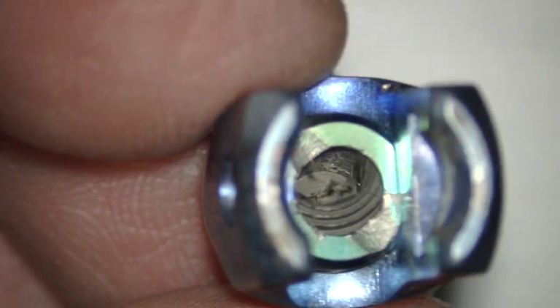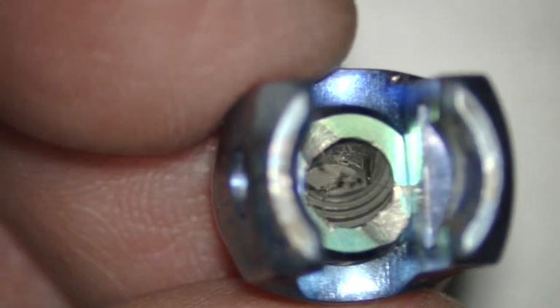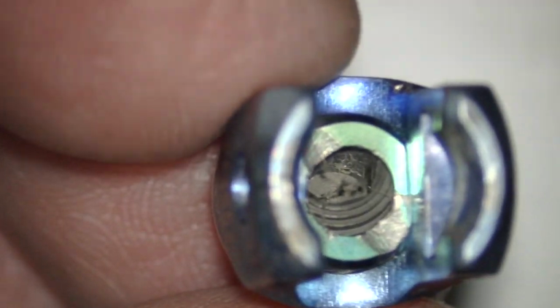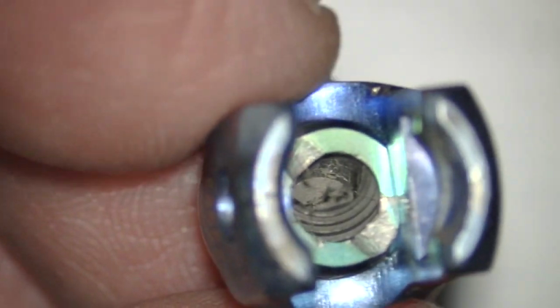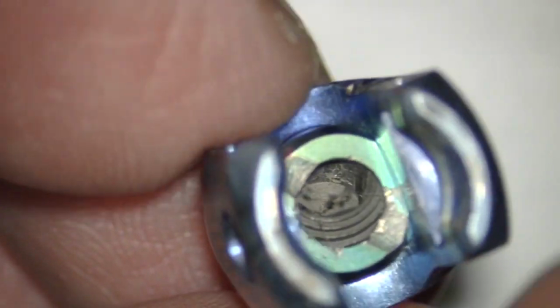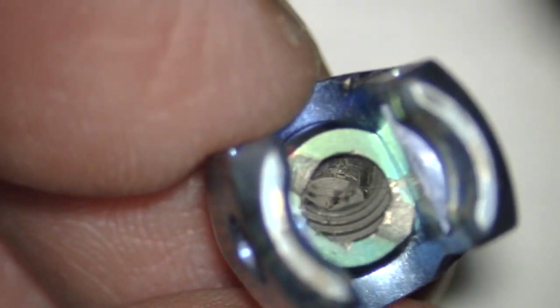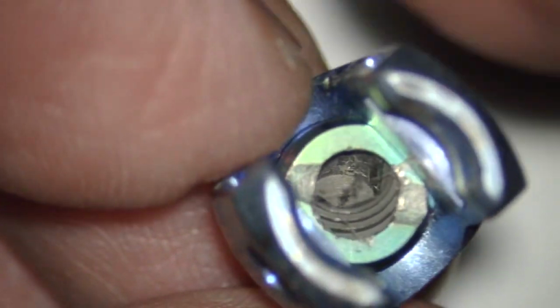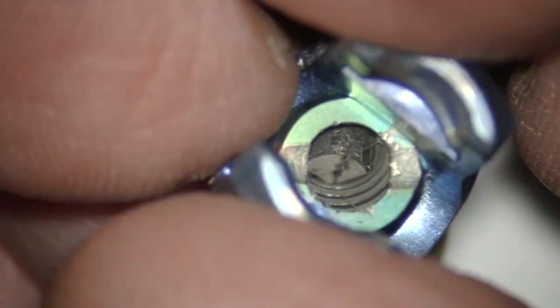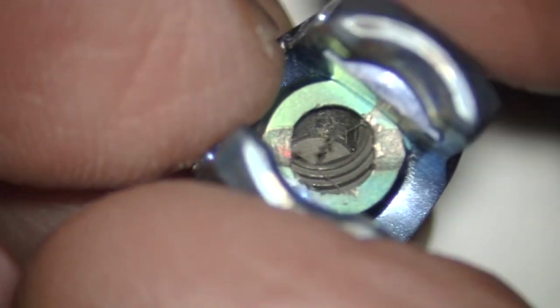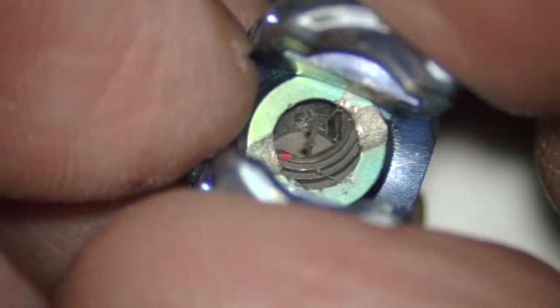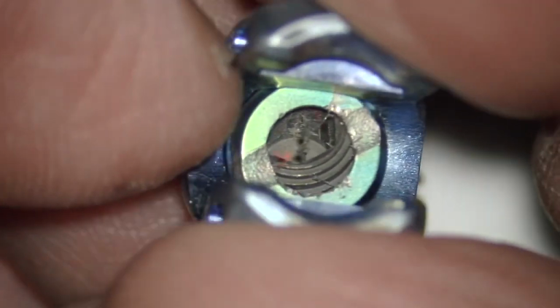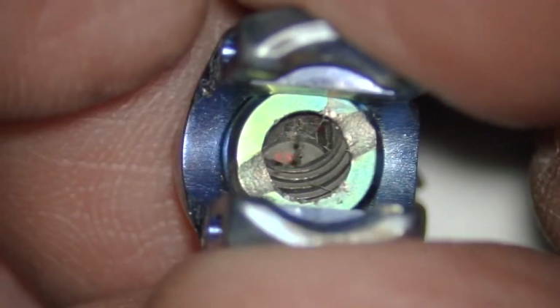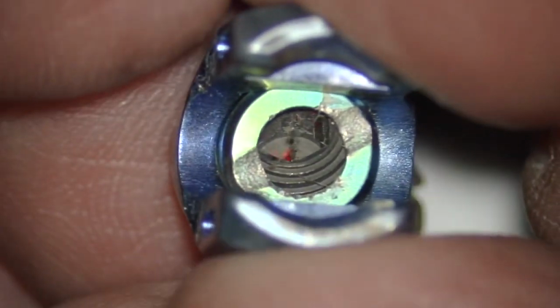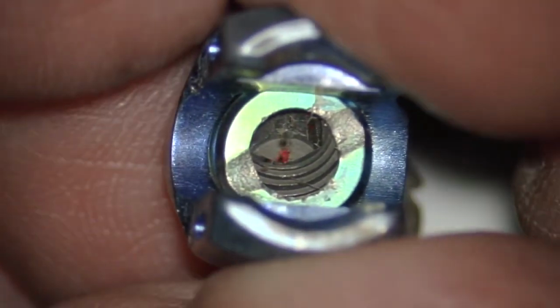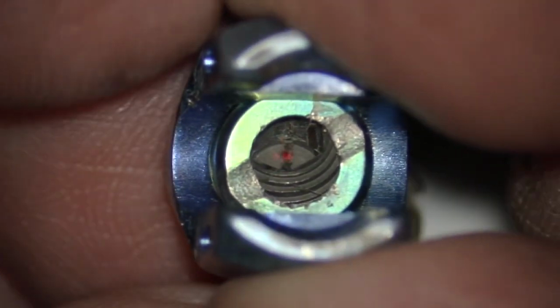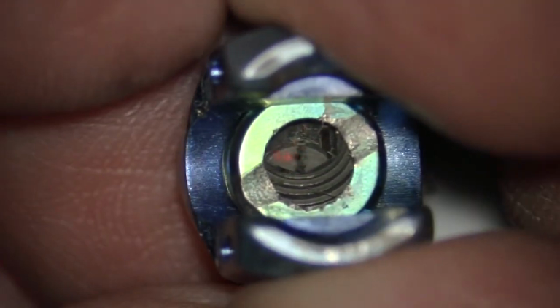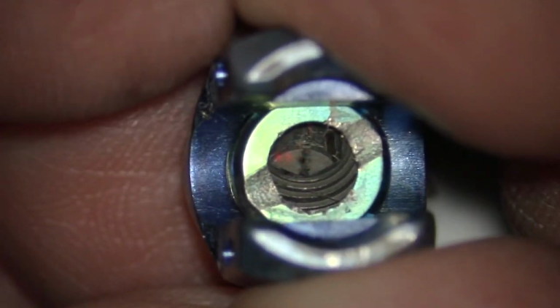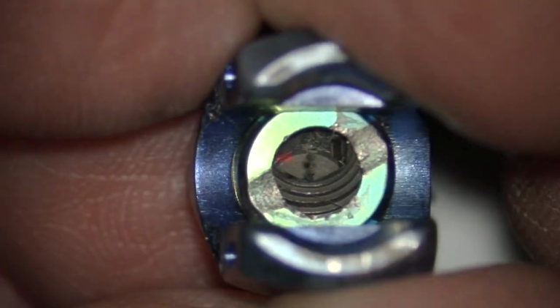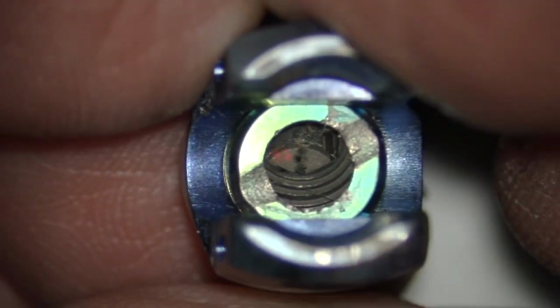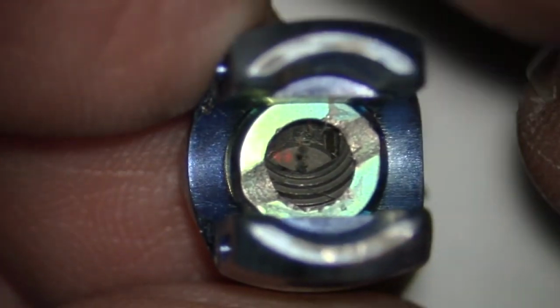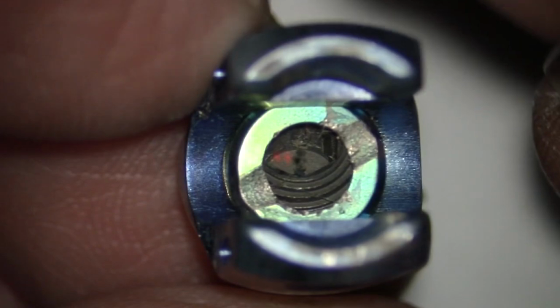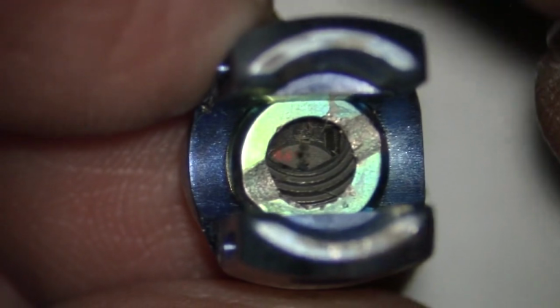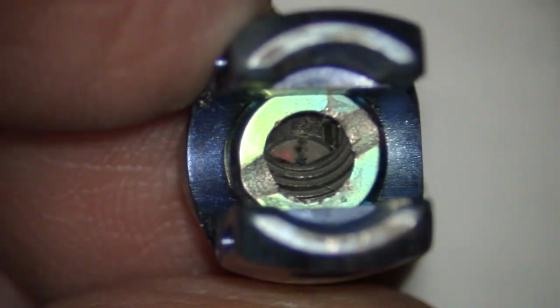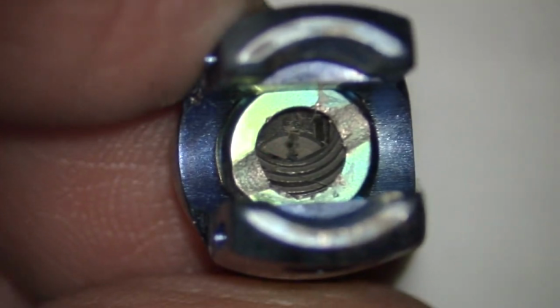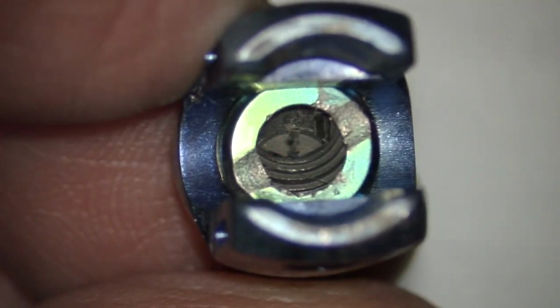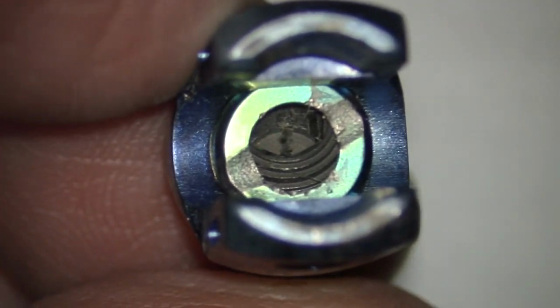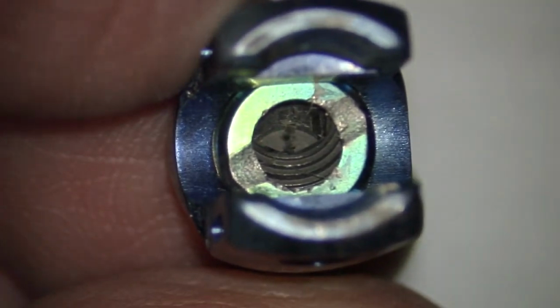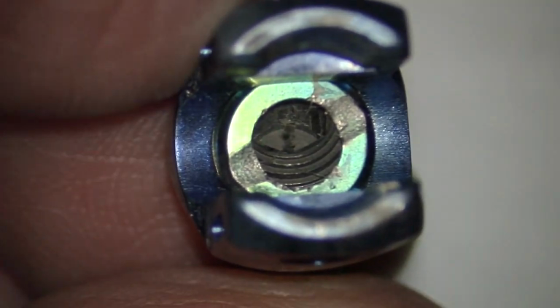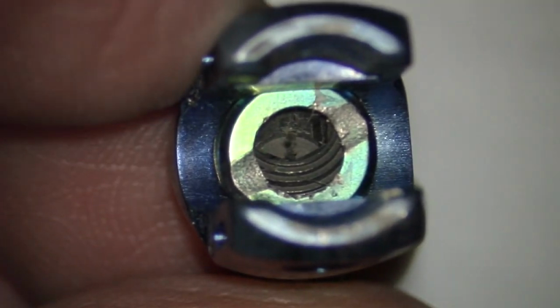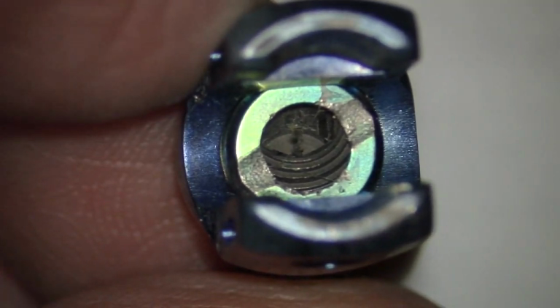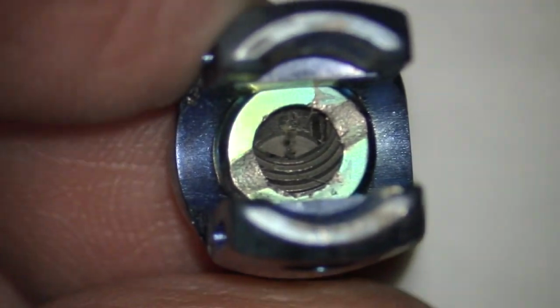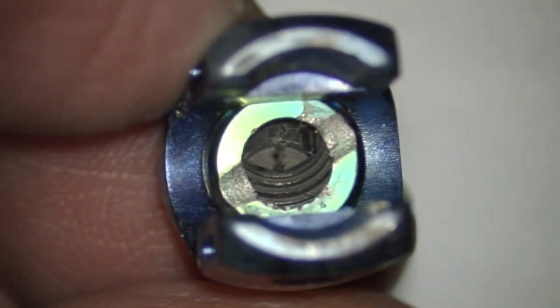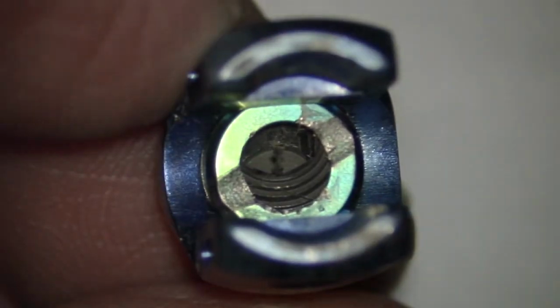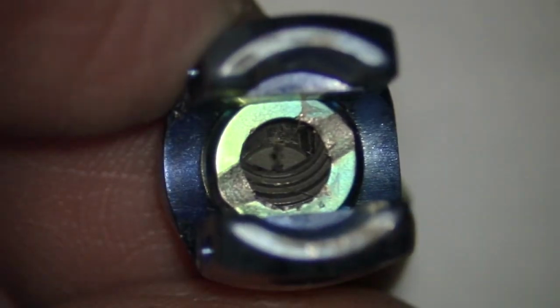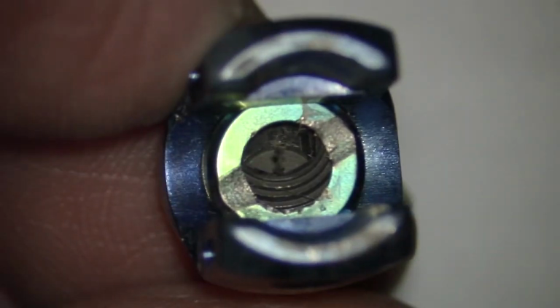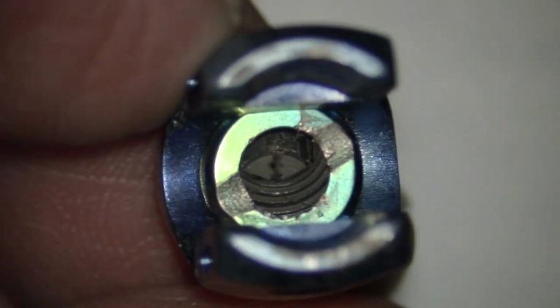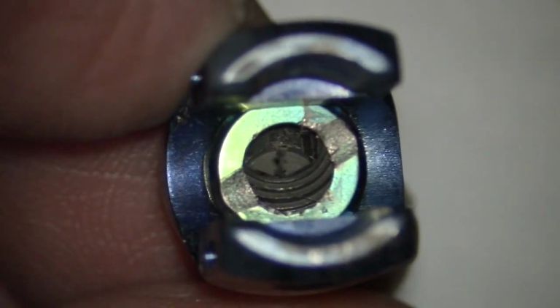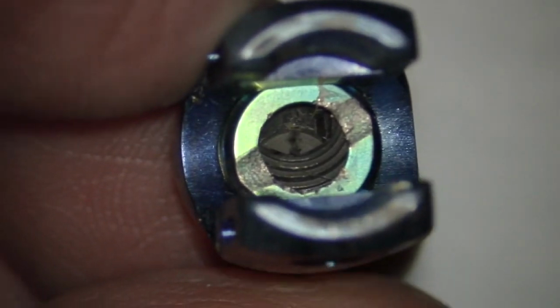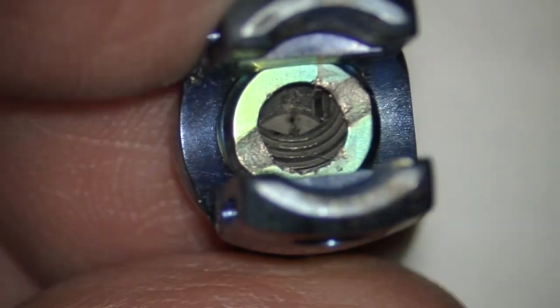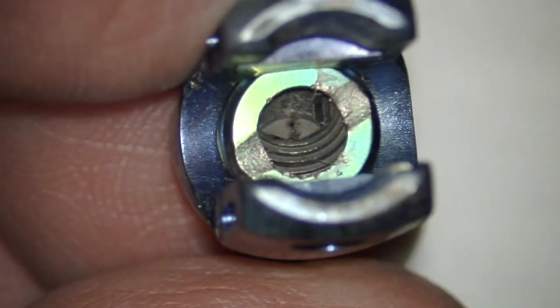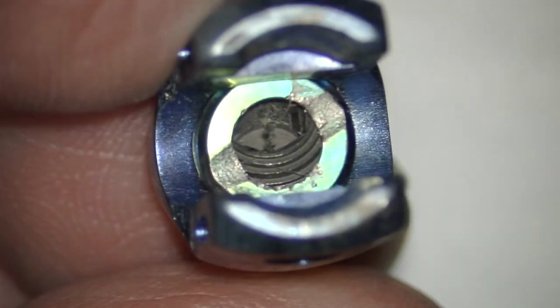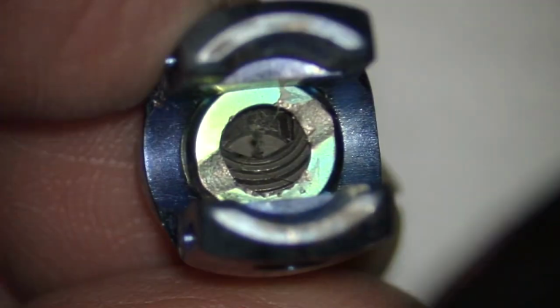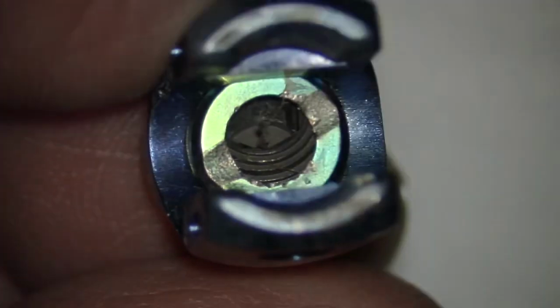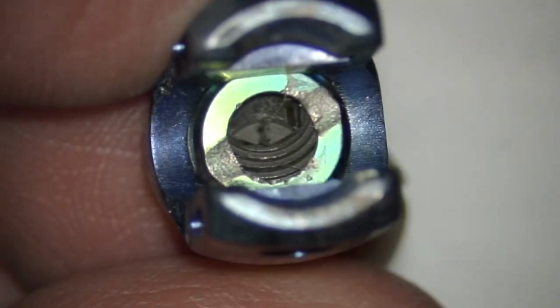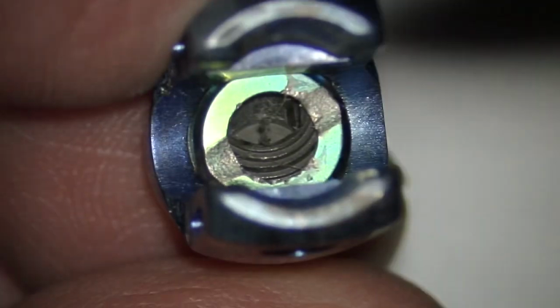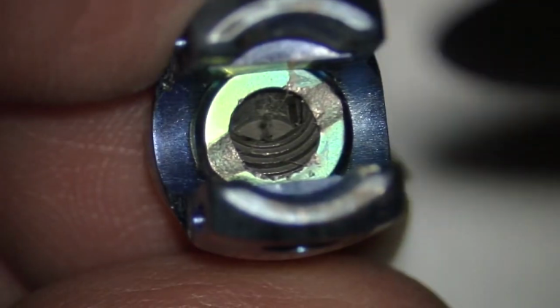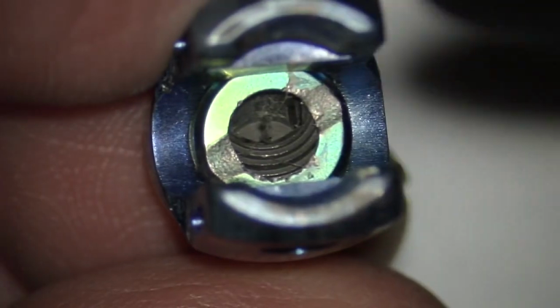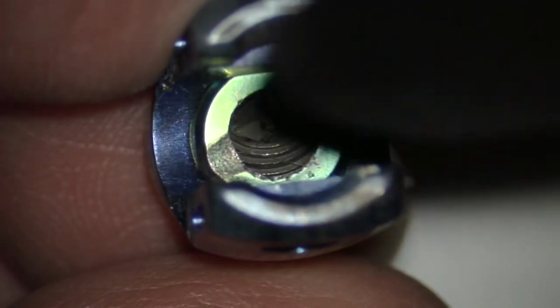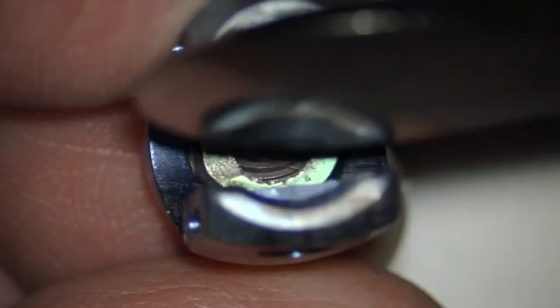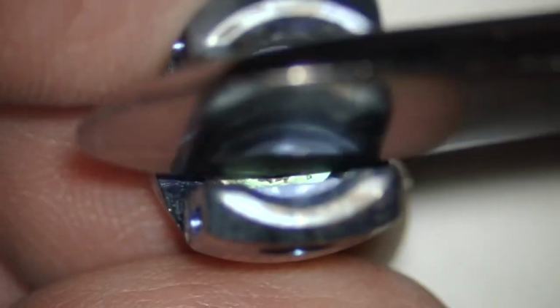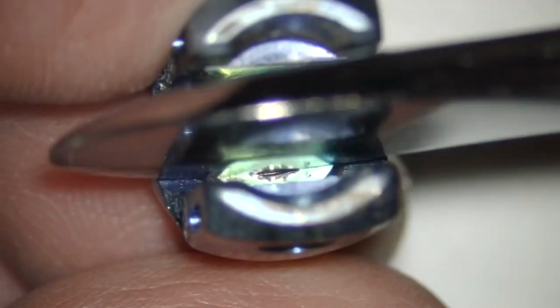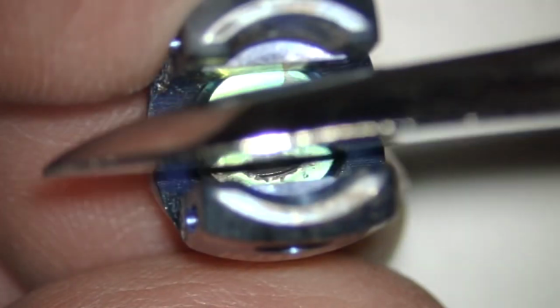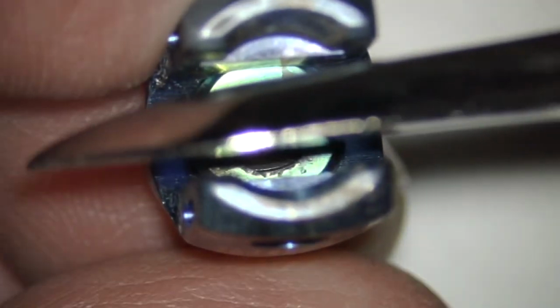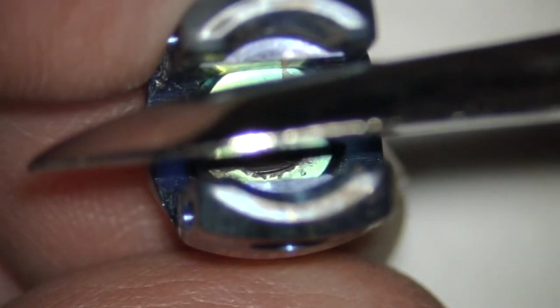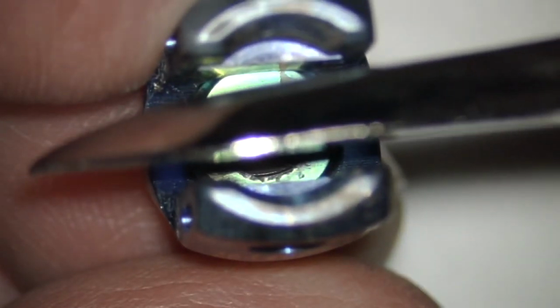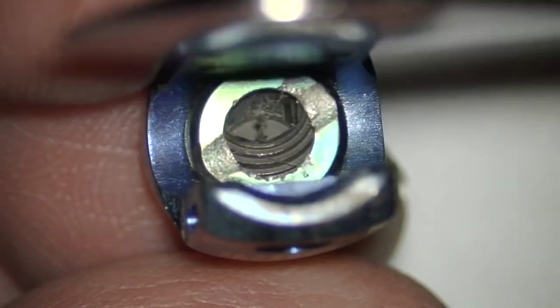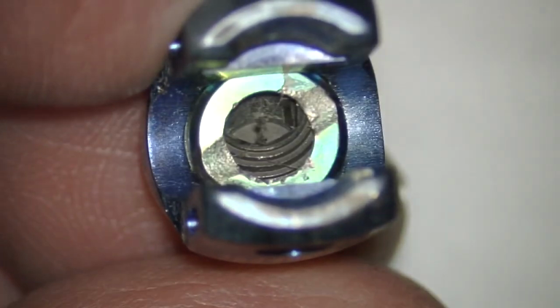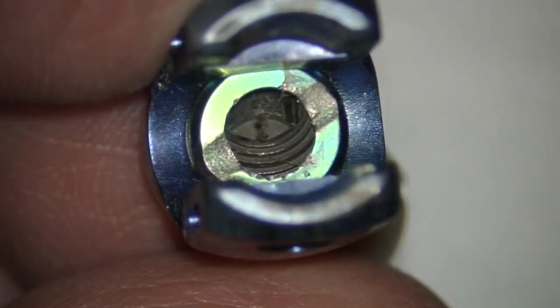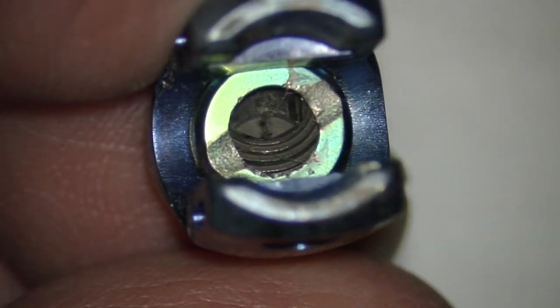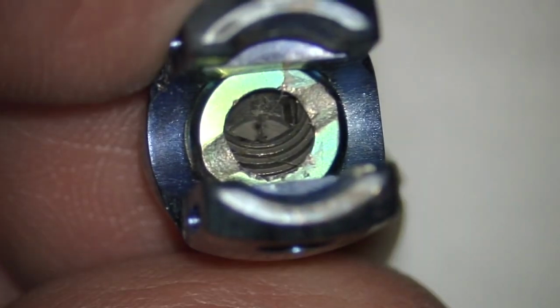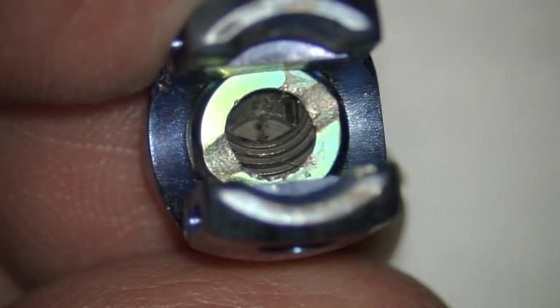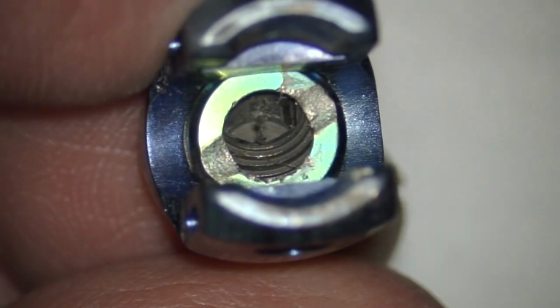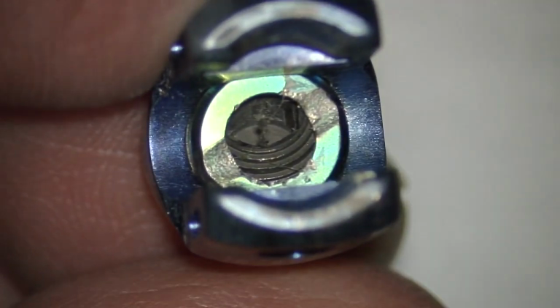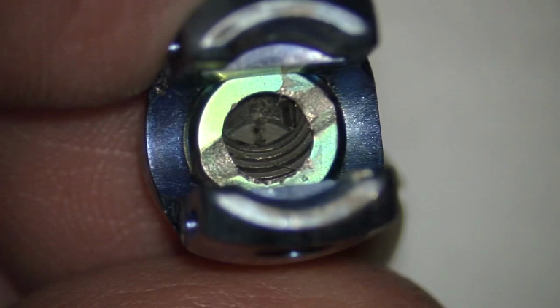So you can see, usually in these deep screws, it's angled like that, where you cannot see the screw head. And if you can't see it, you can't put the screwdriver in it.